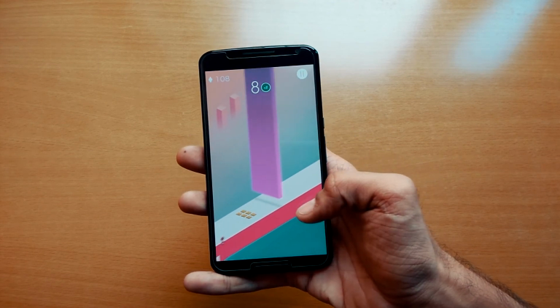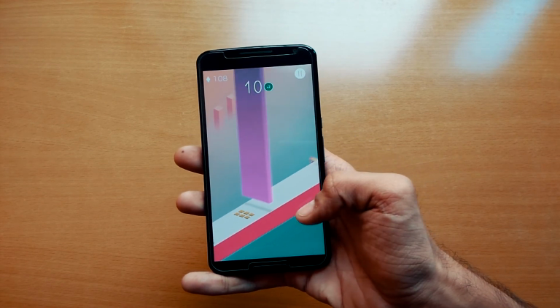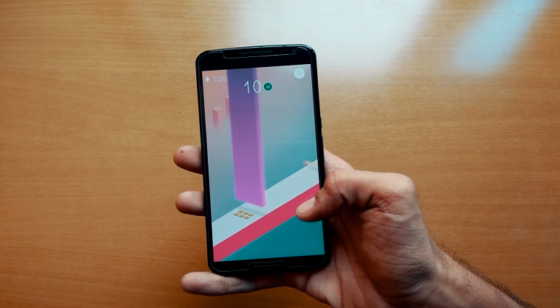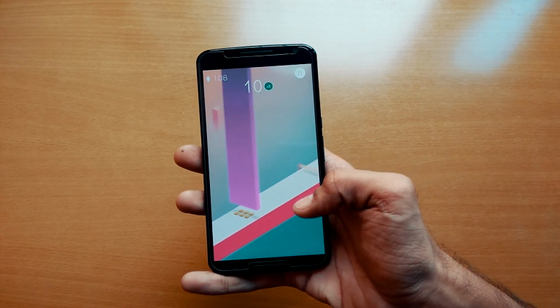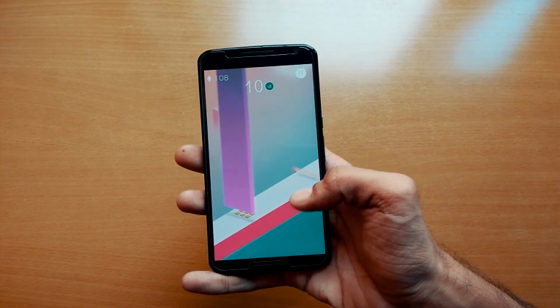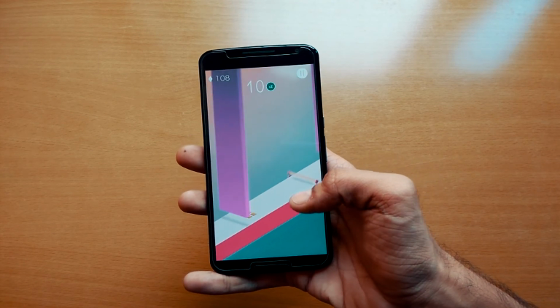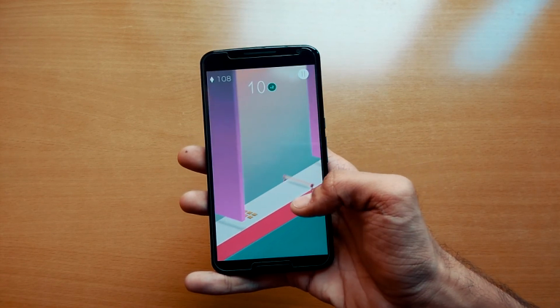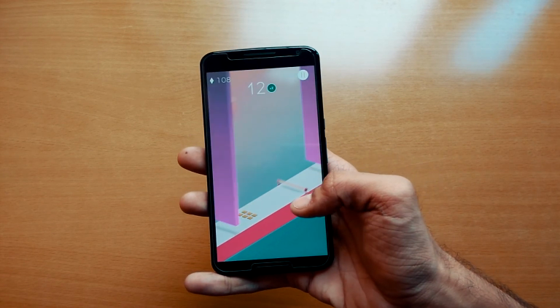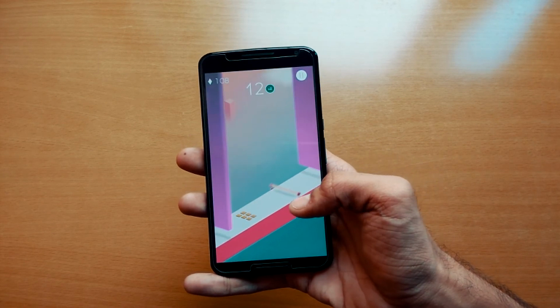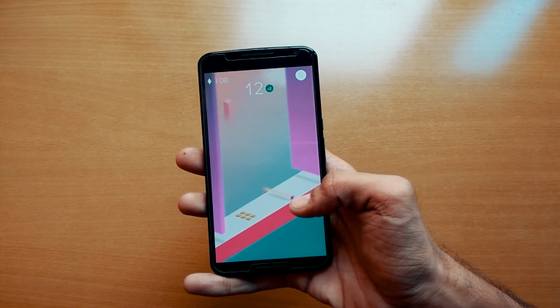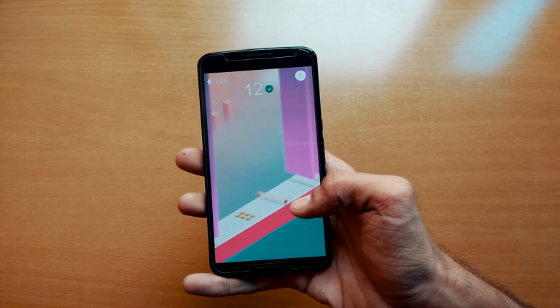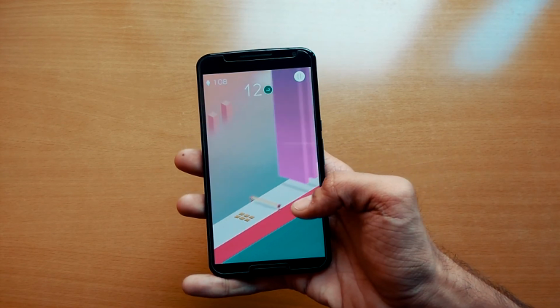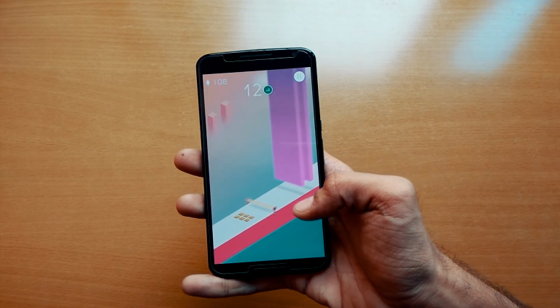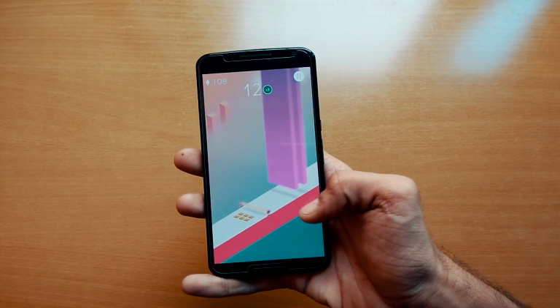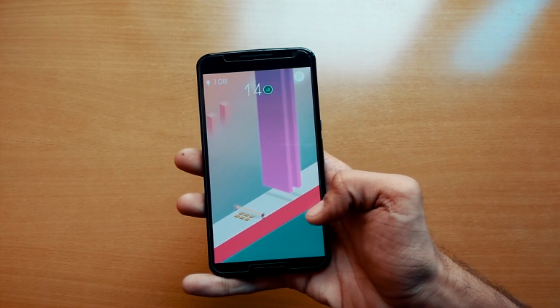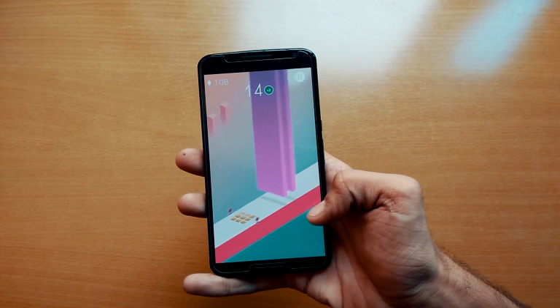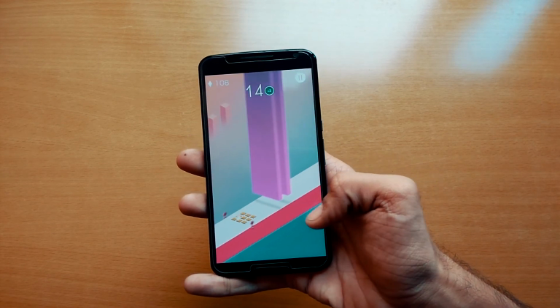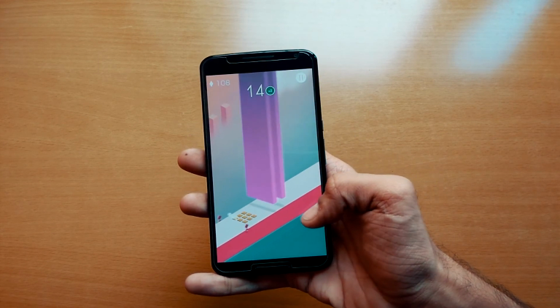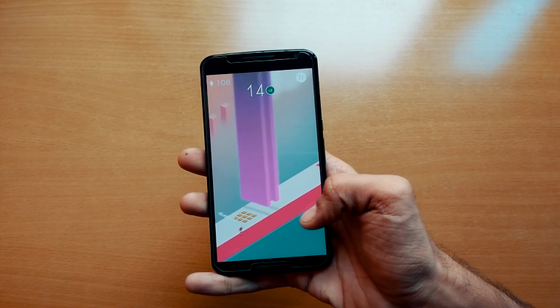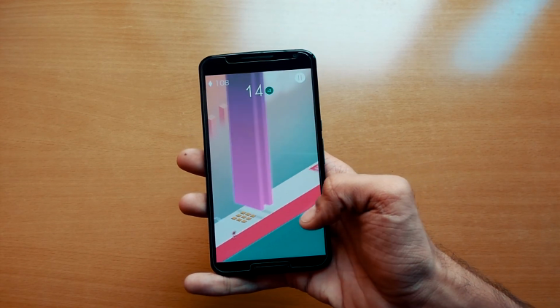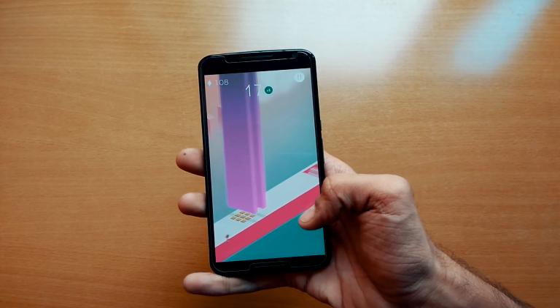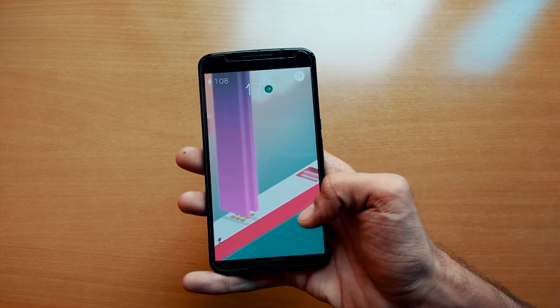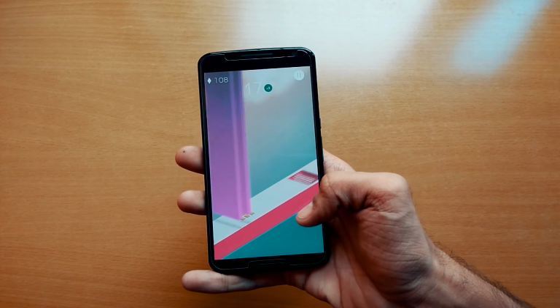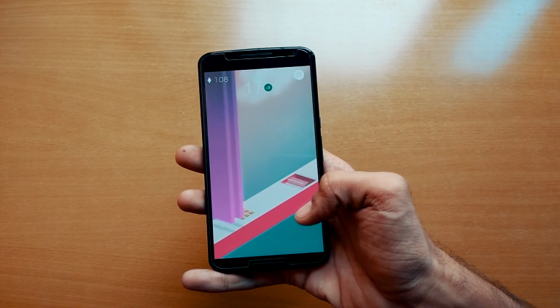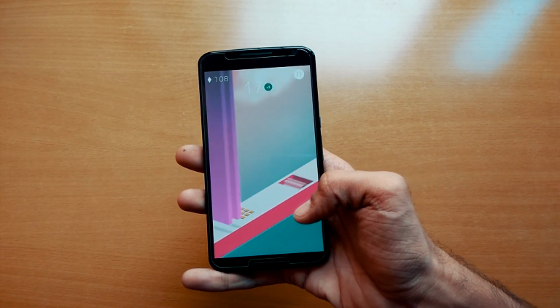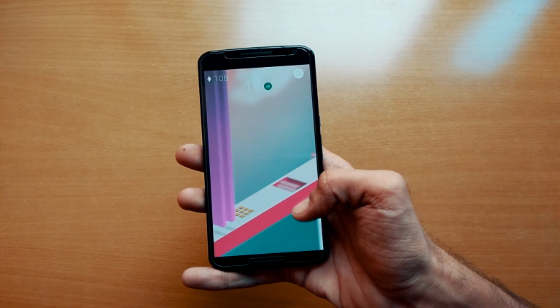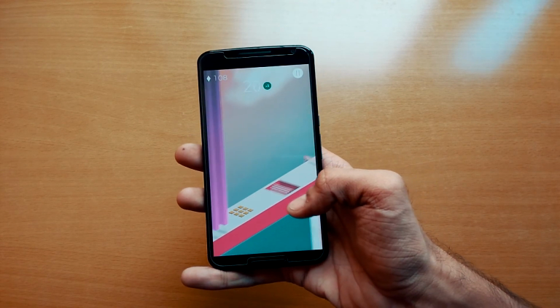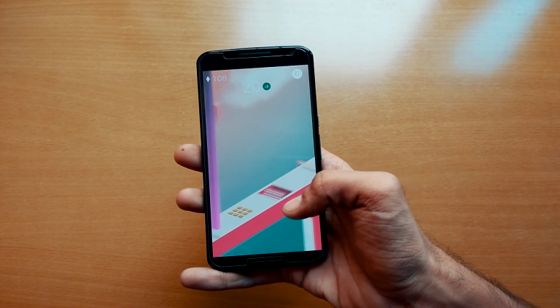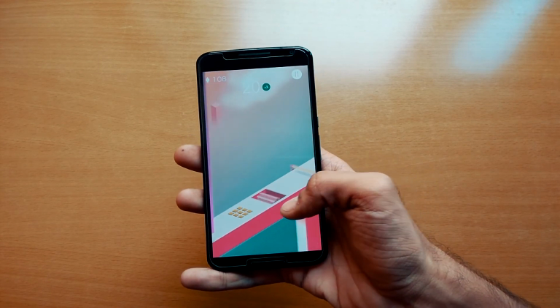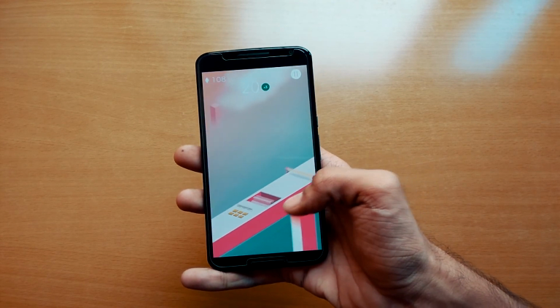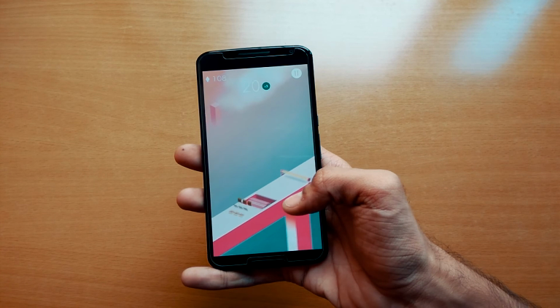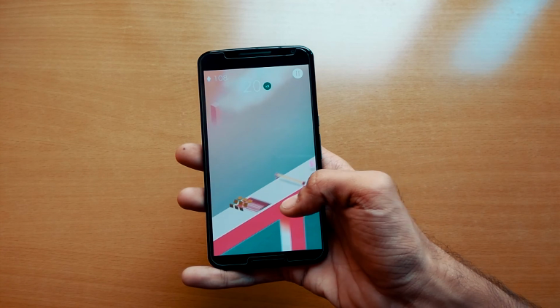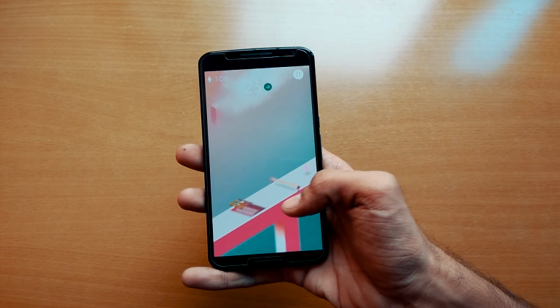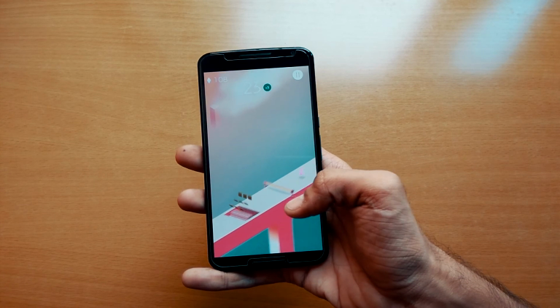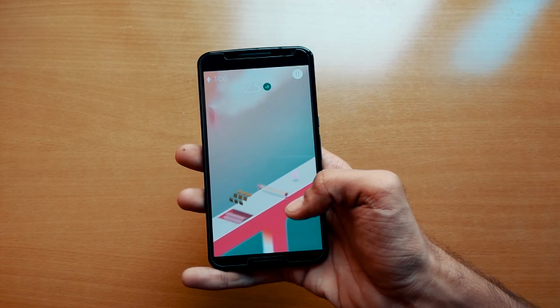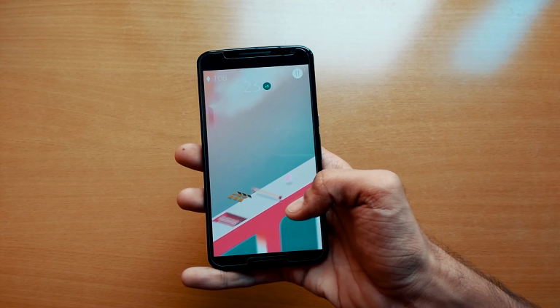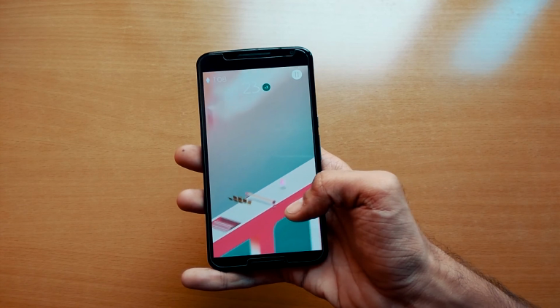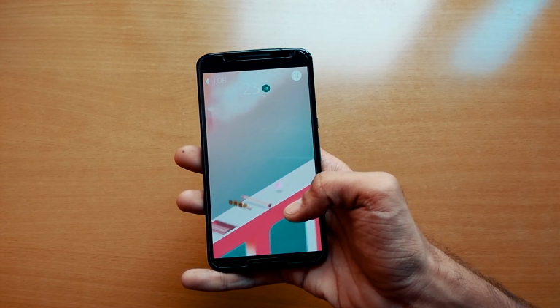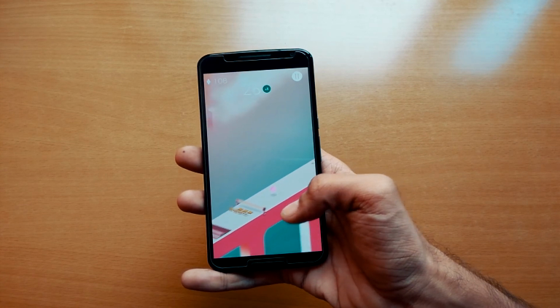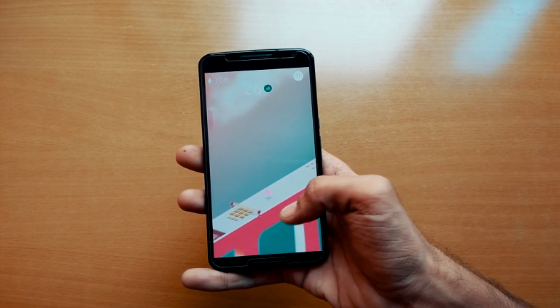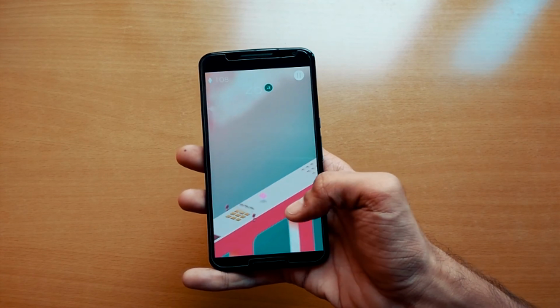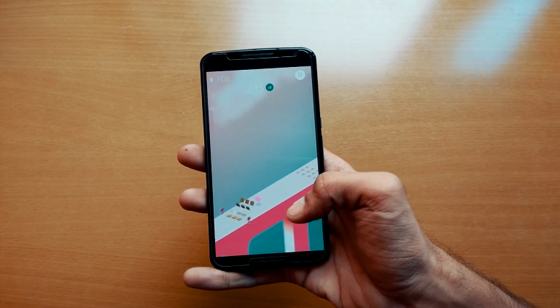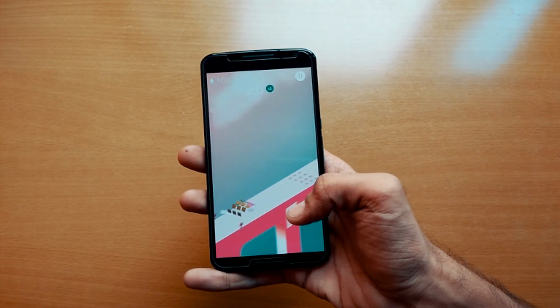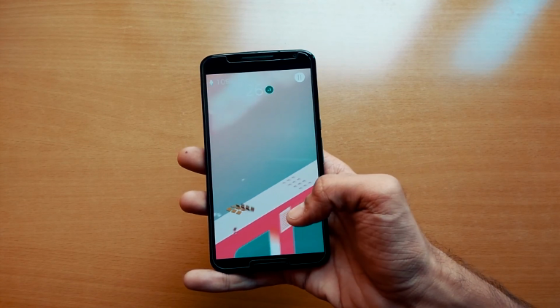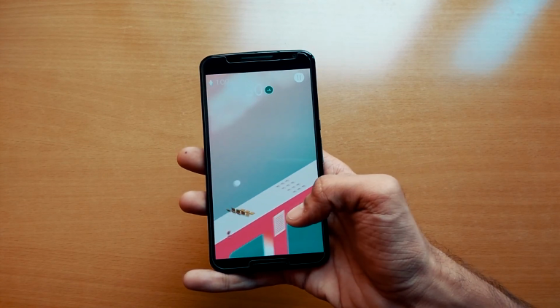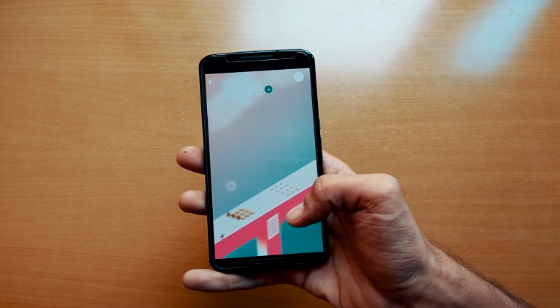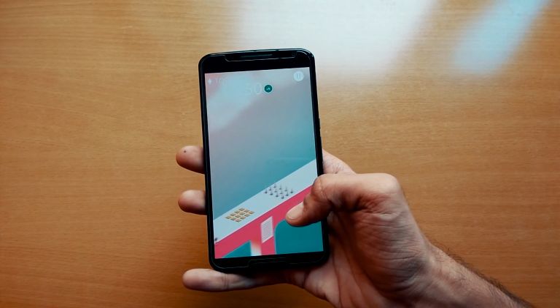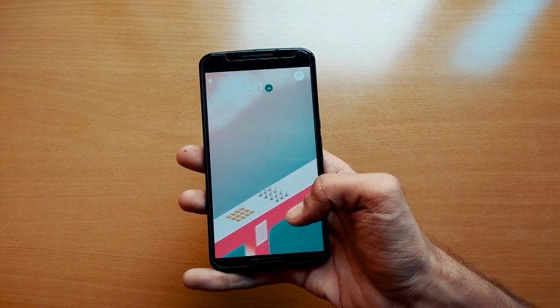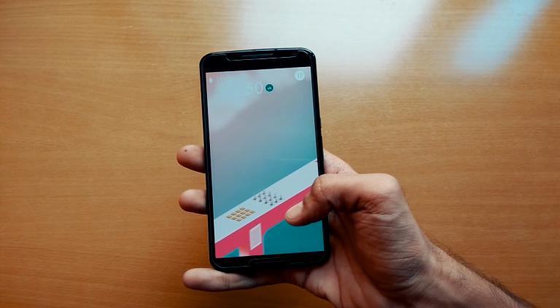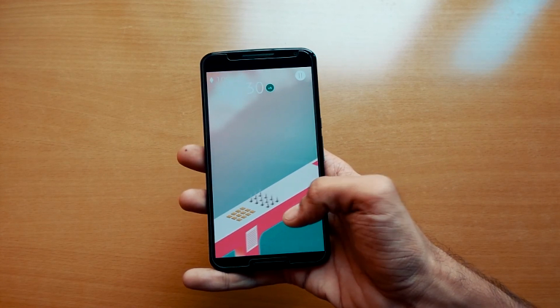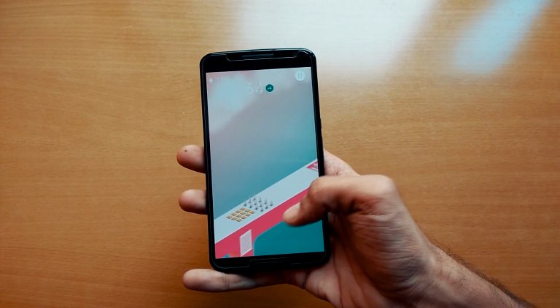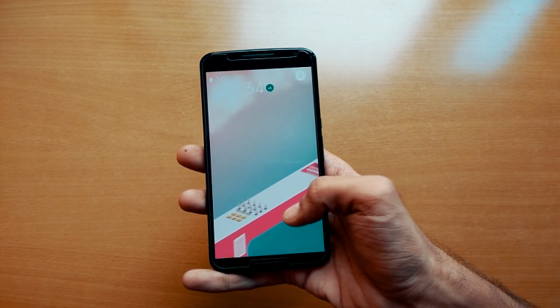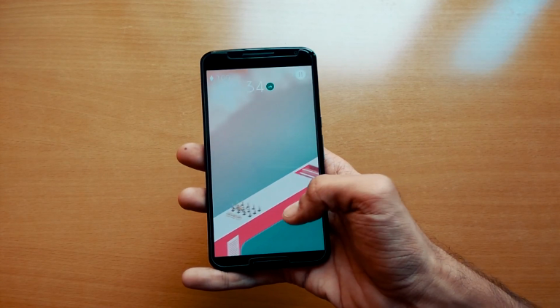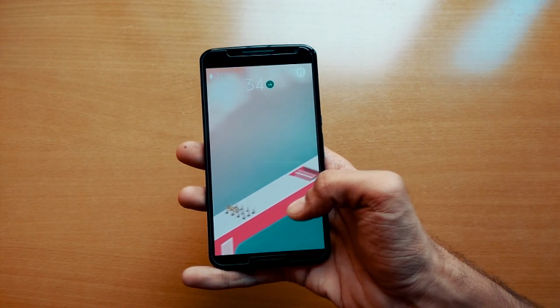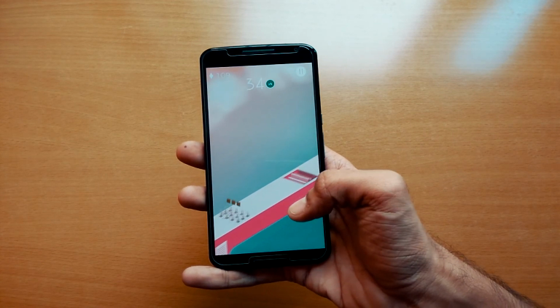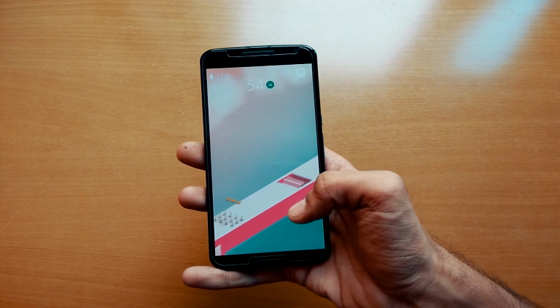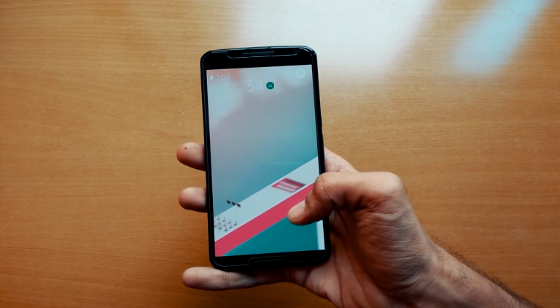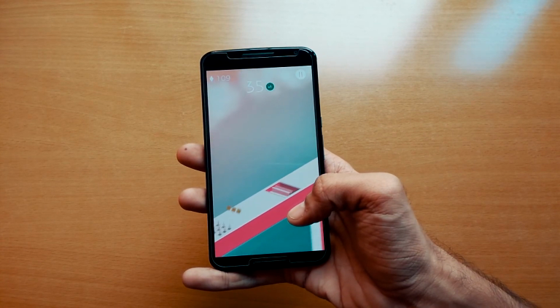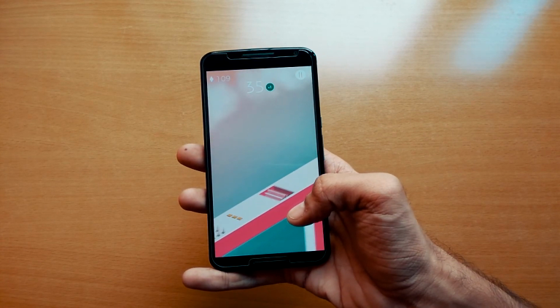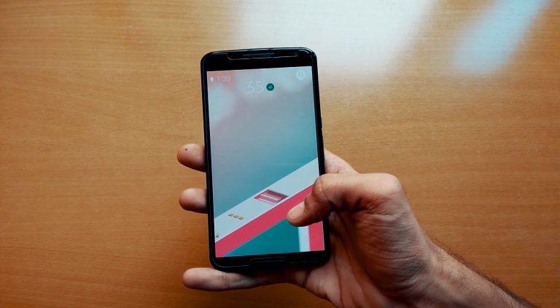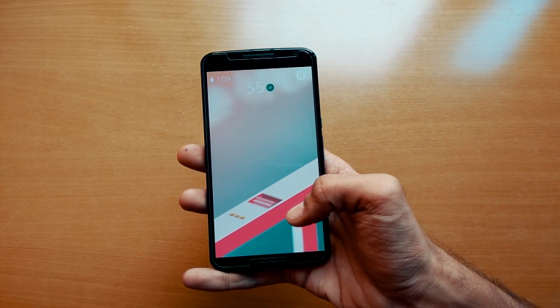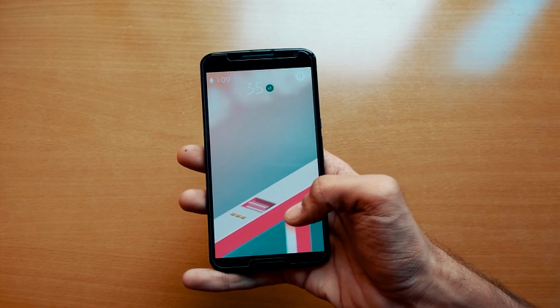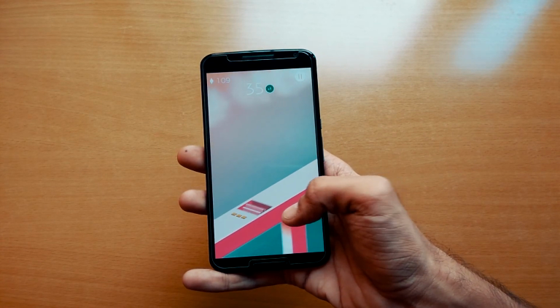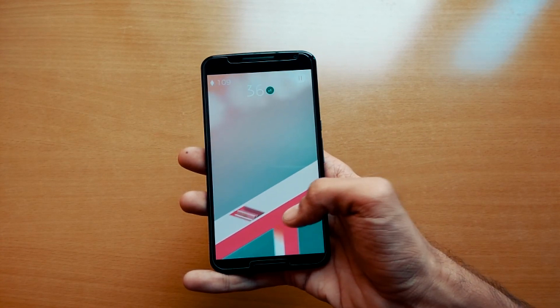You can even challenge your friends' scores with the game center. Overall, it's a very fun, simple arcade-style game.